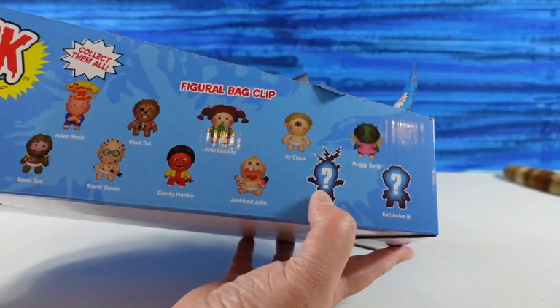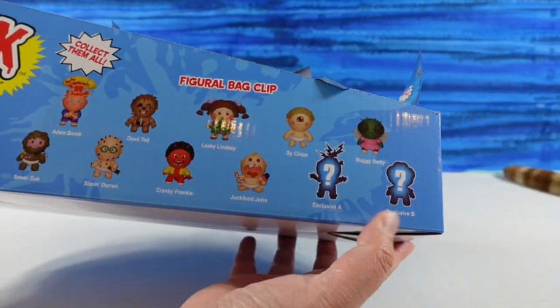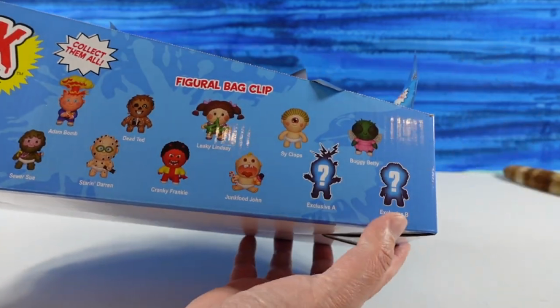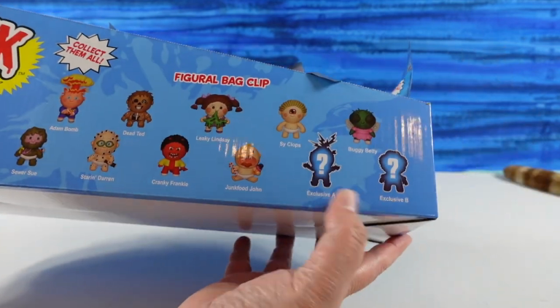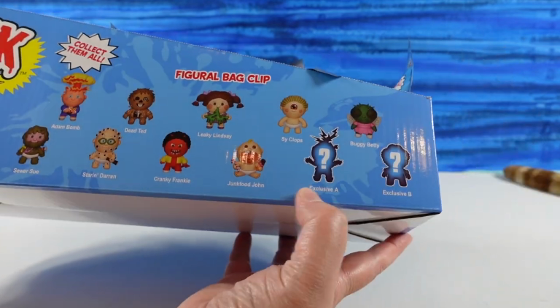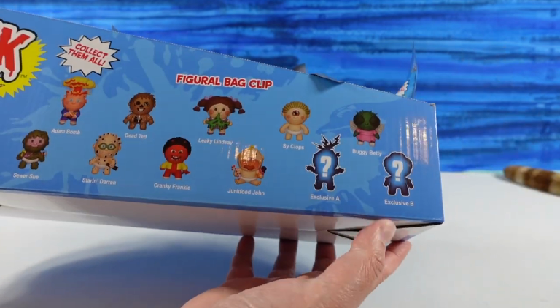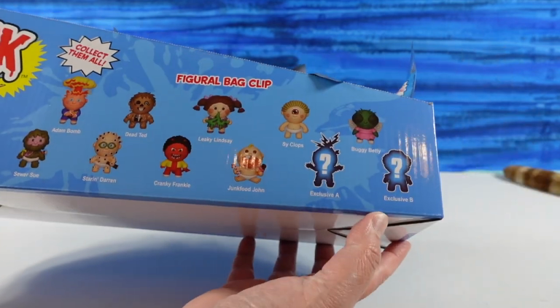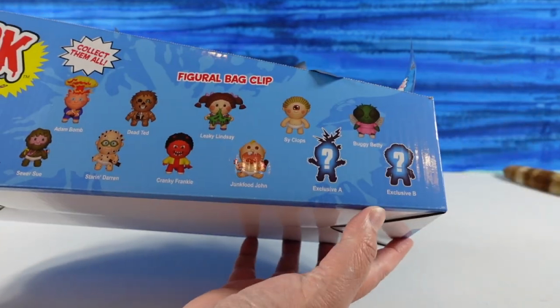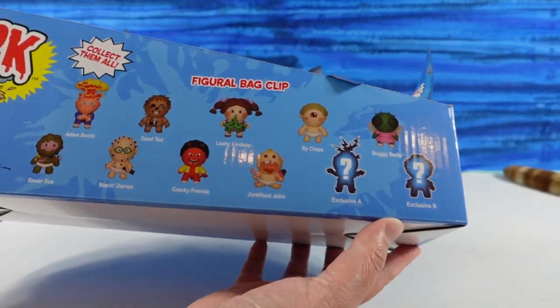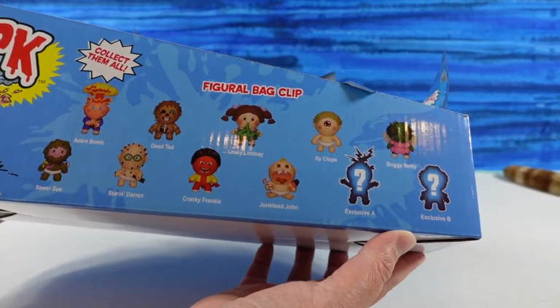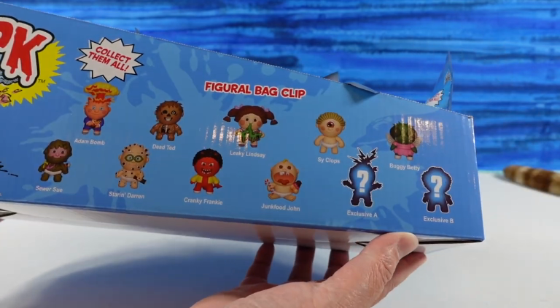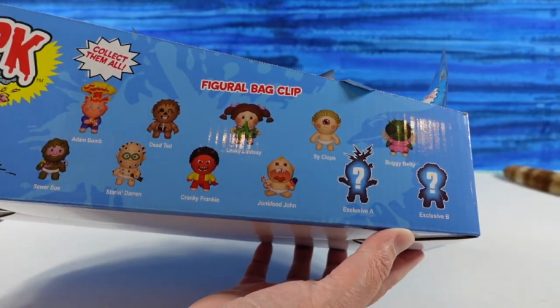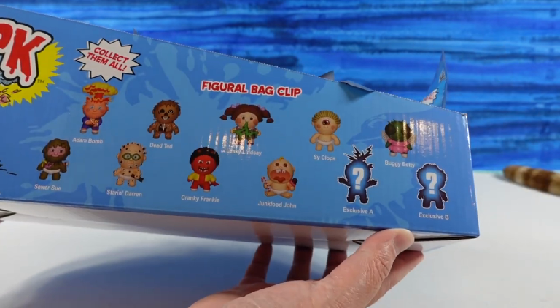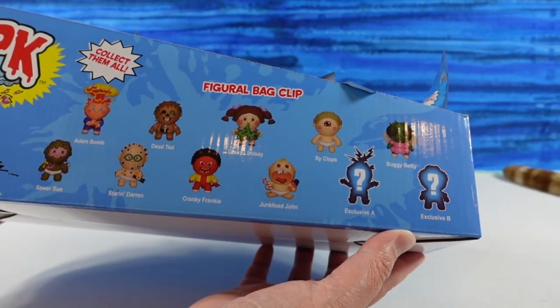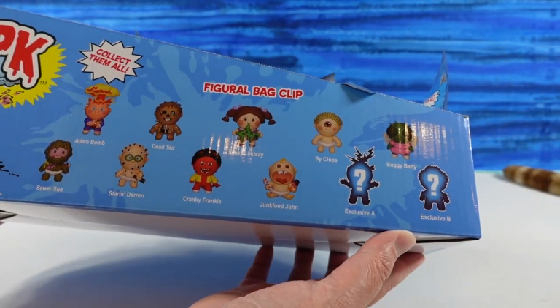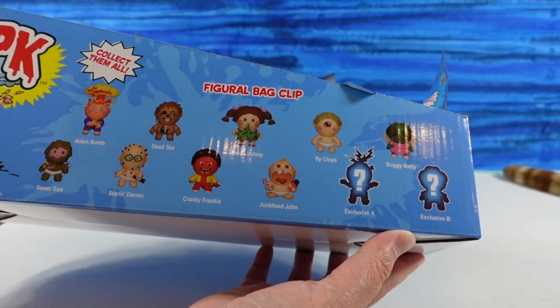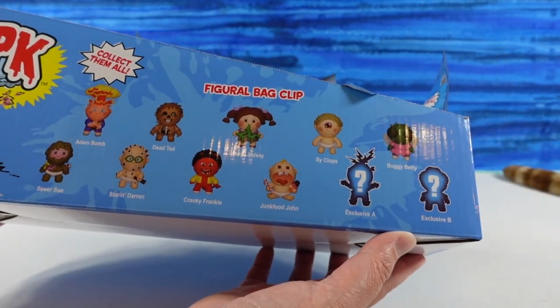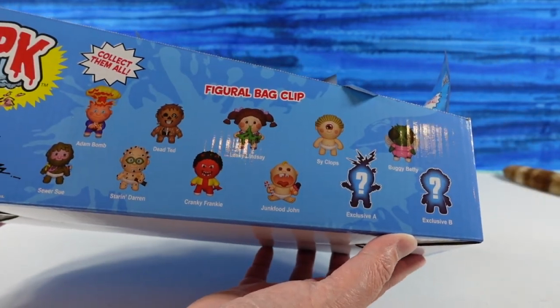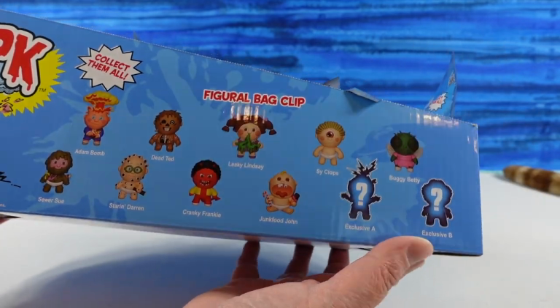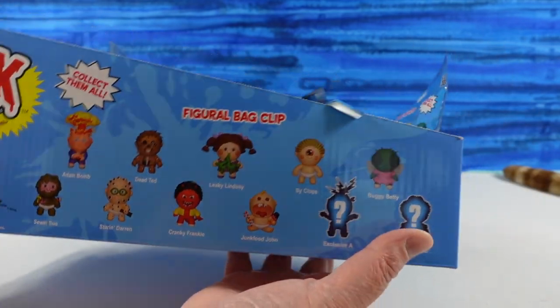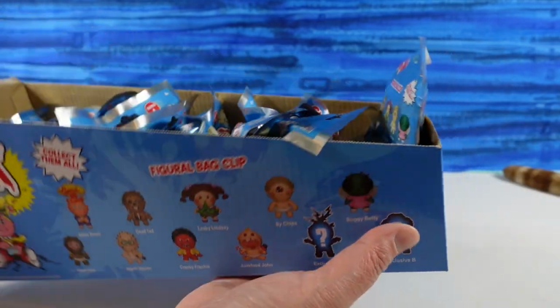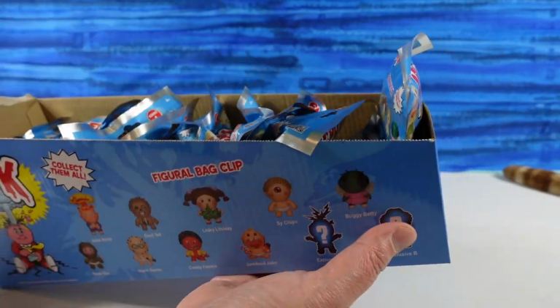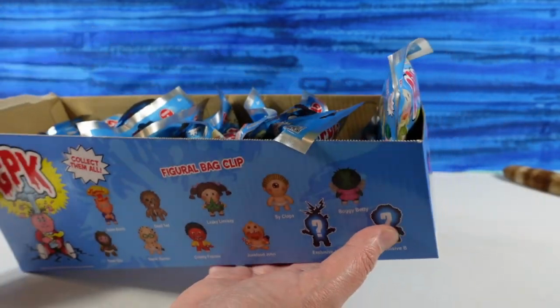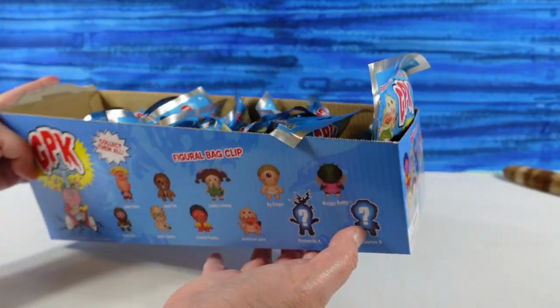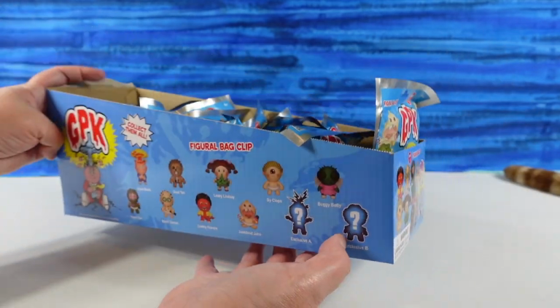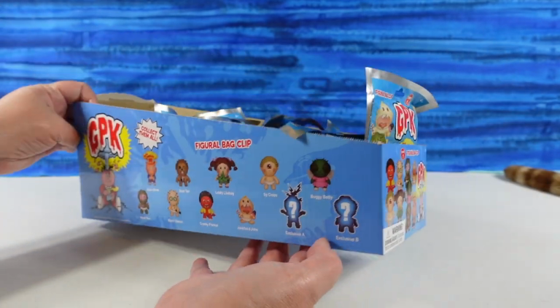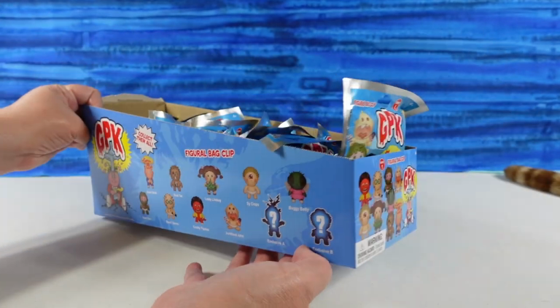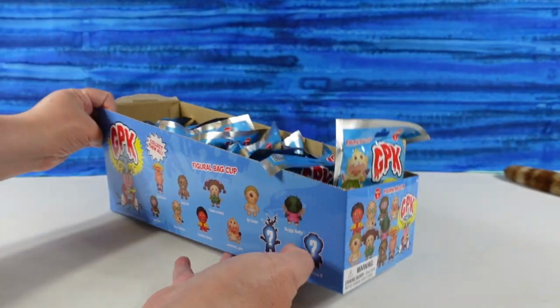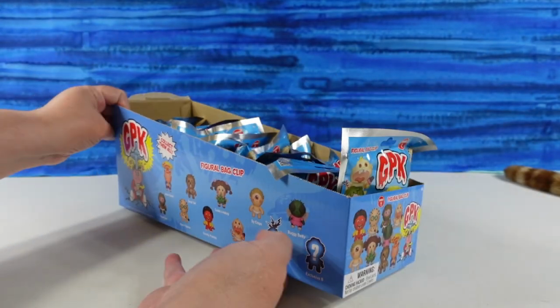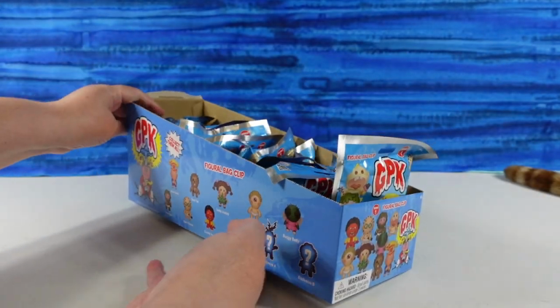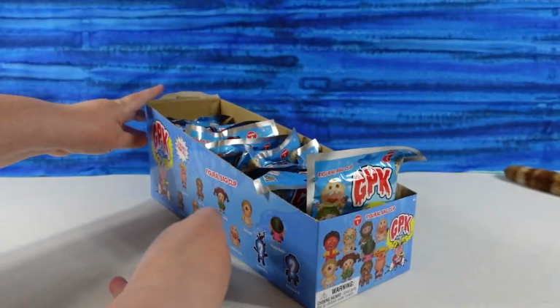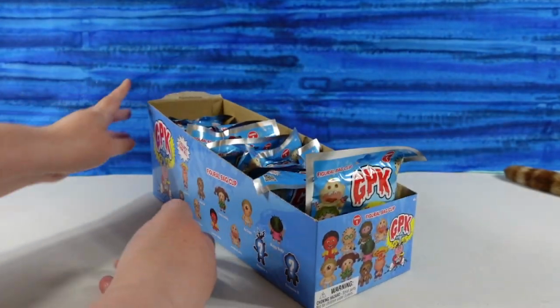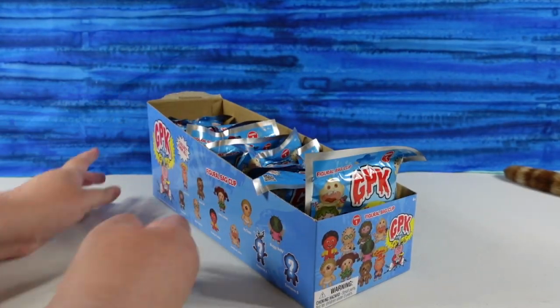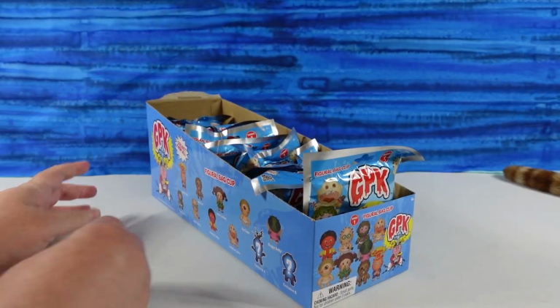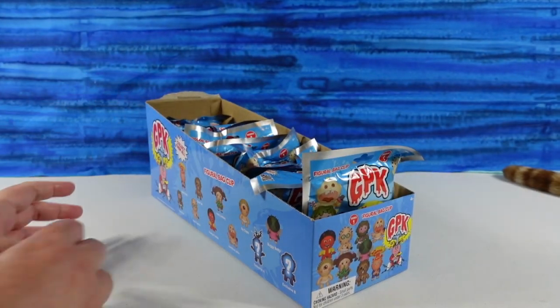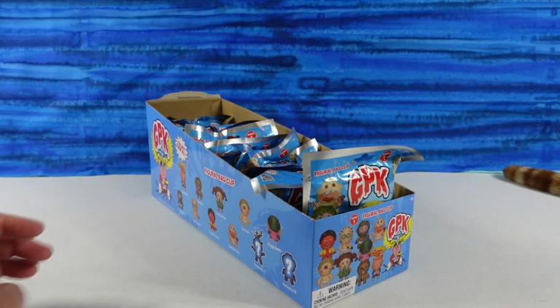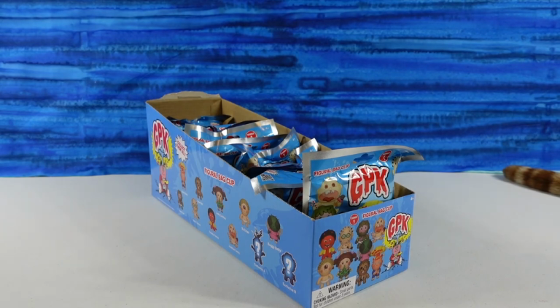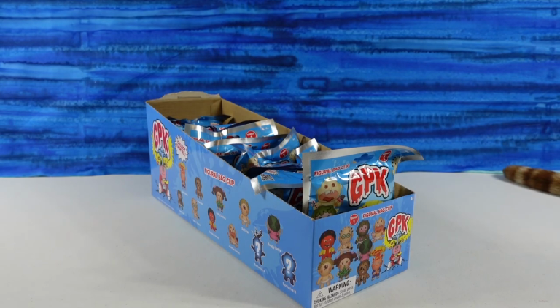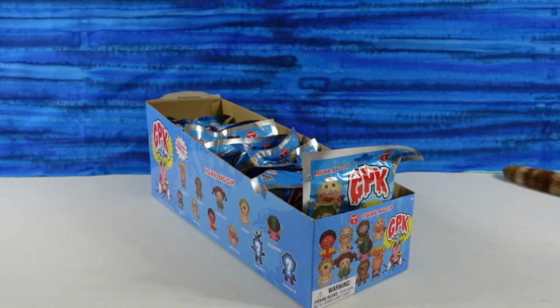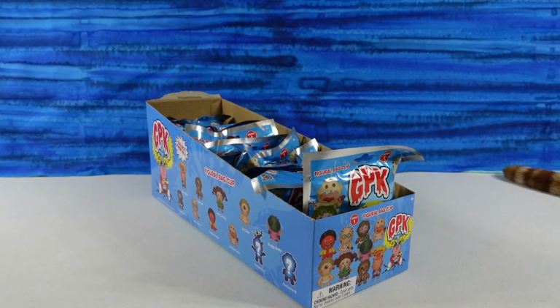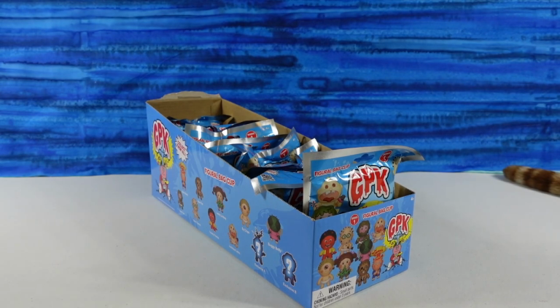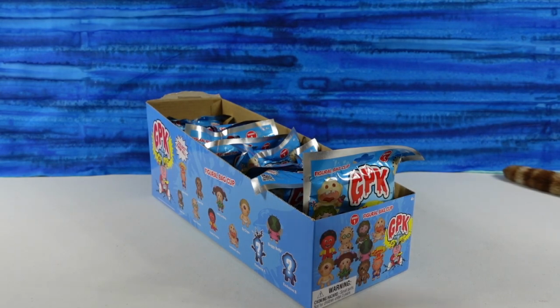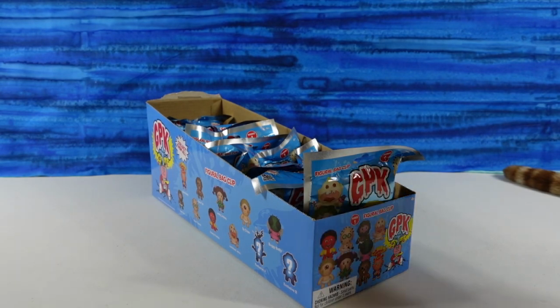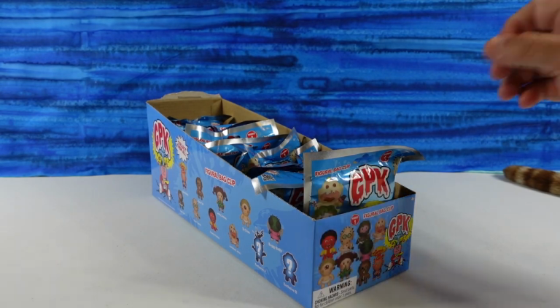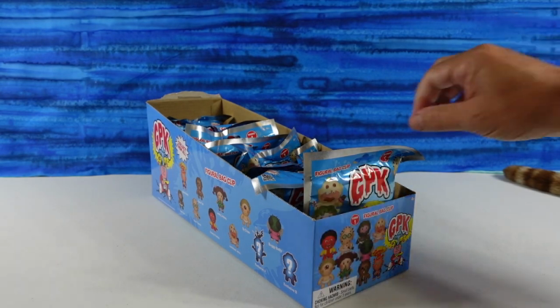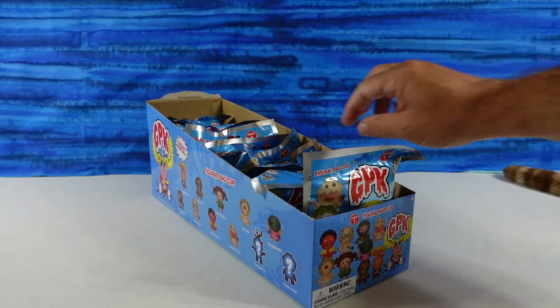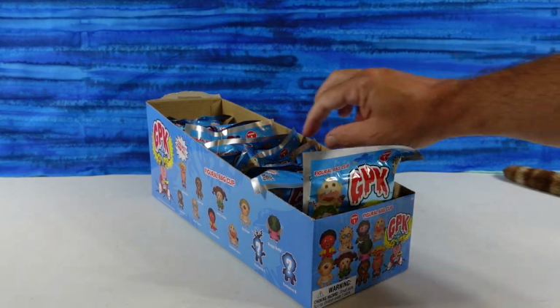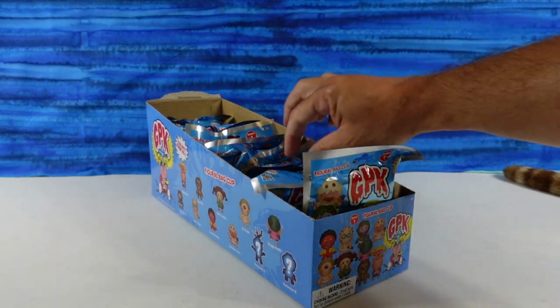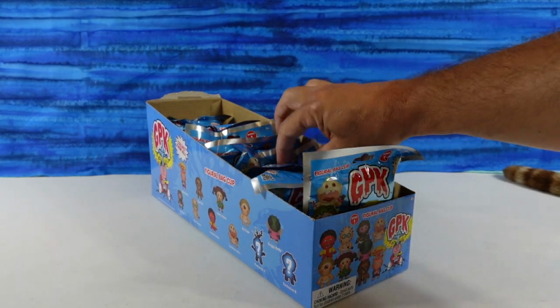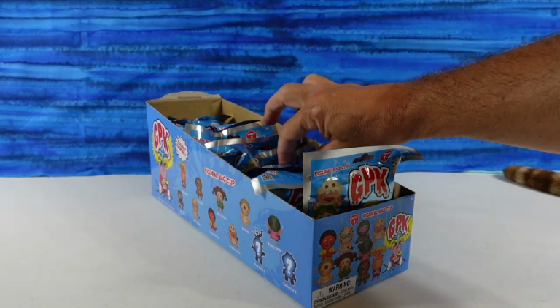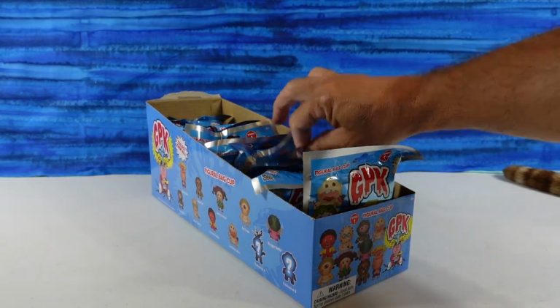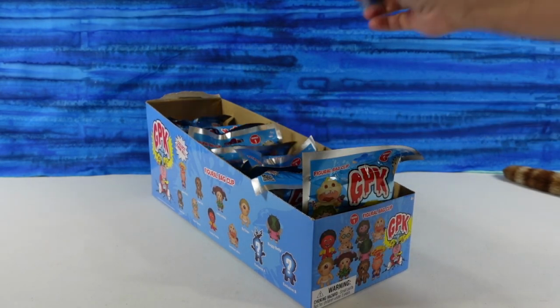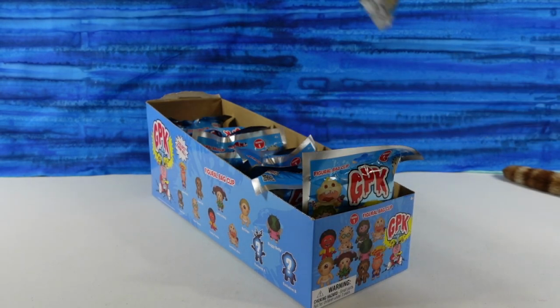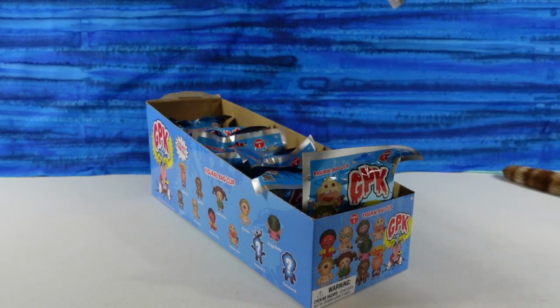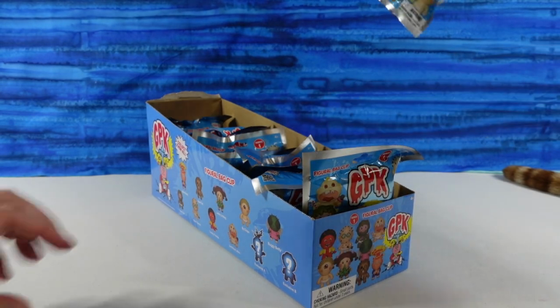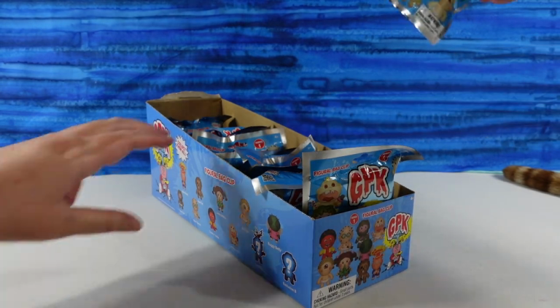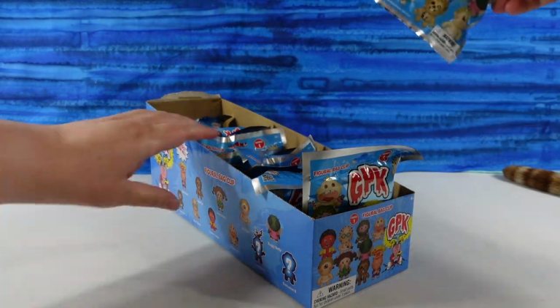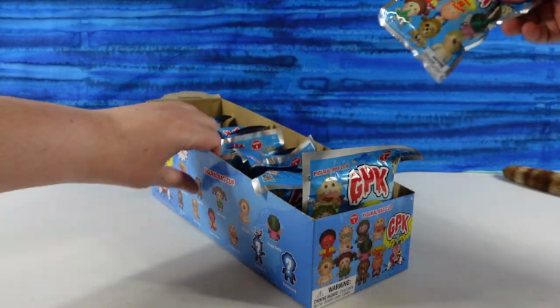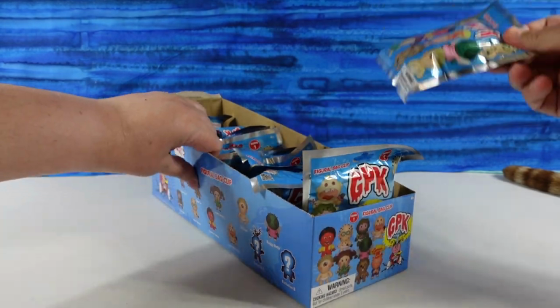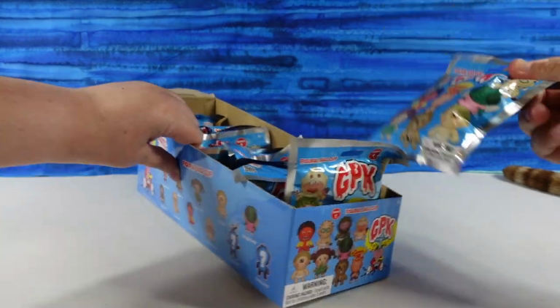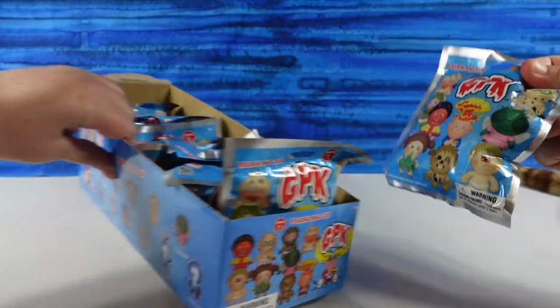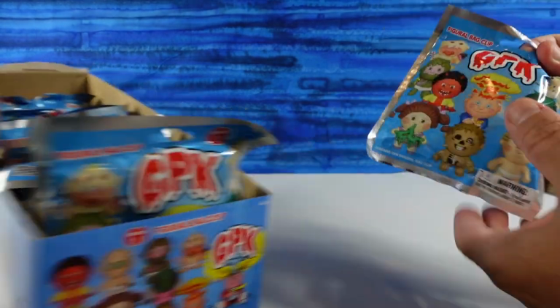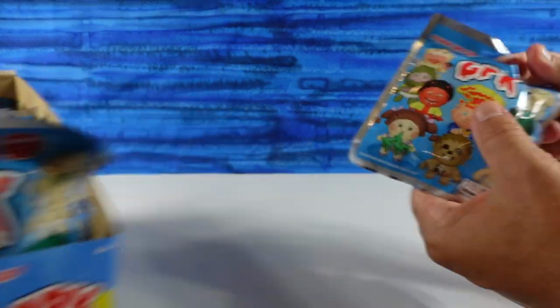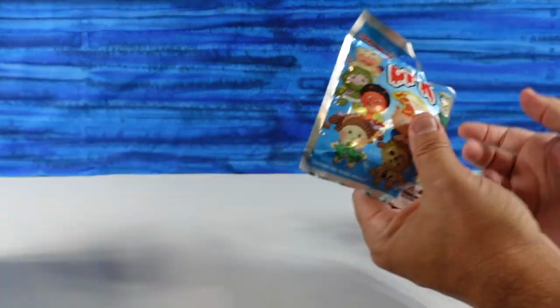There are two exclusives, which look really awesome. So Paul's going to pick the first GPK and we're going to get started. I opened this one up.